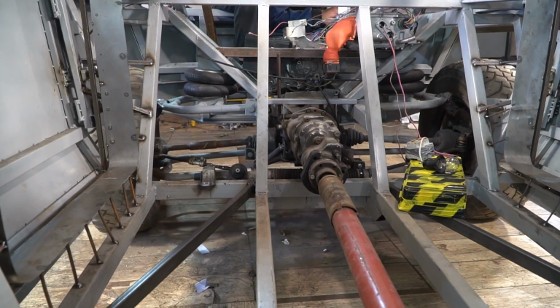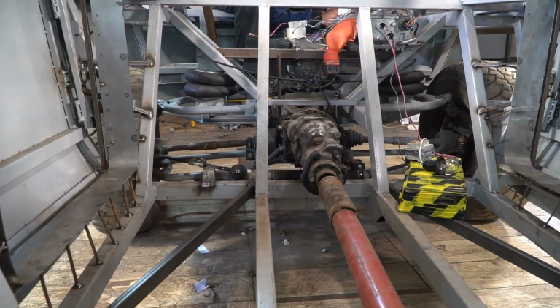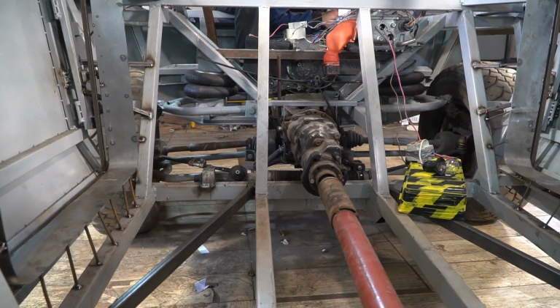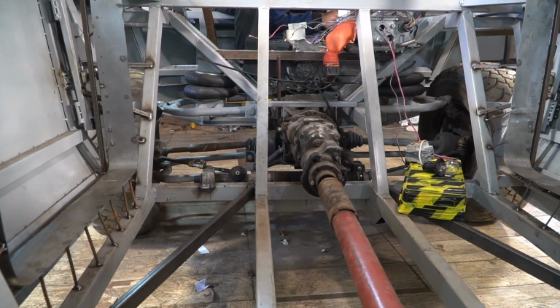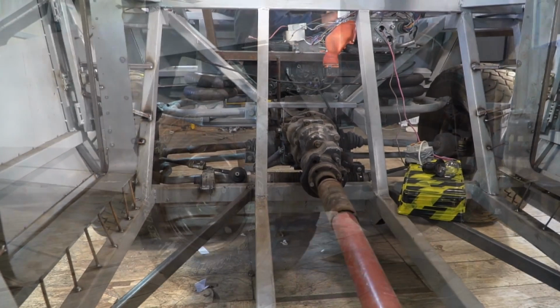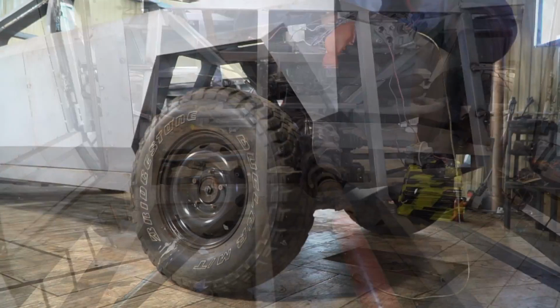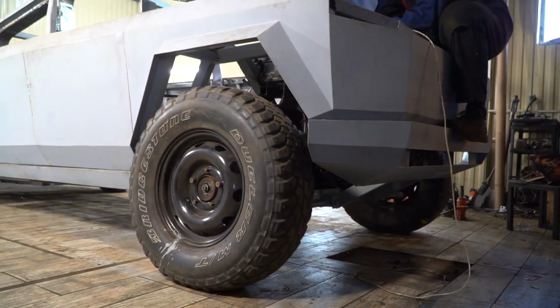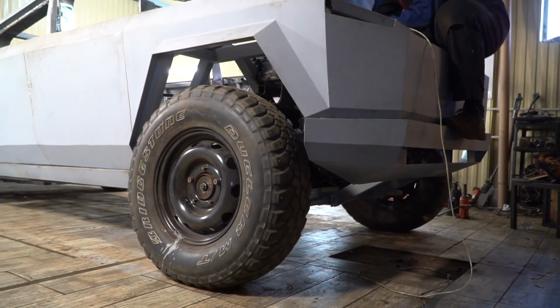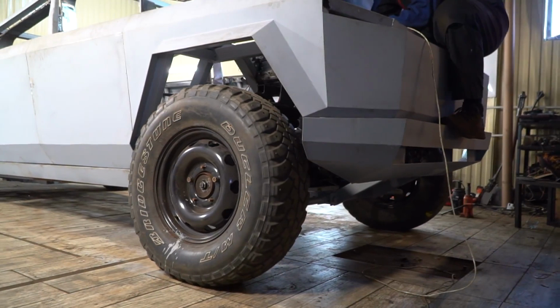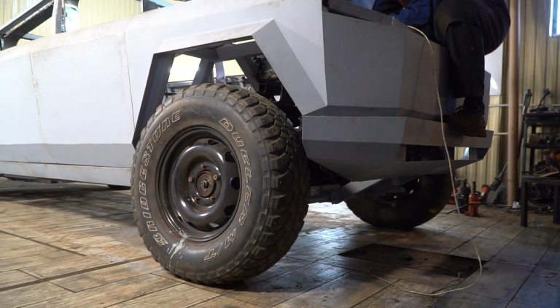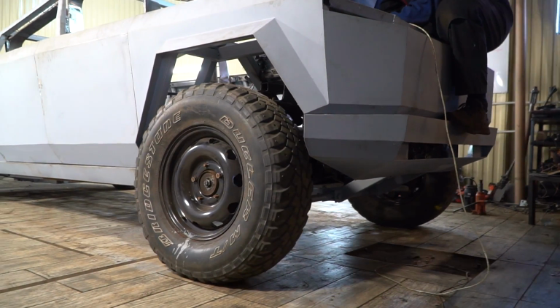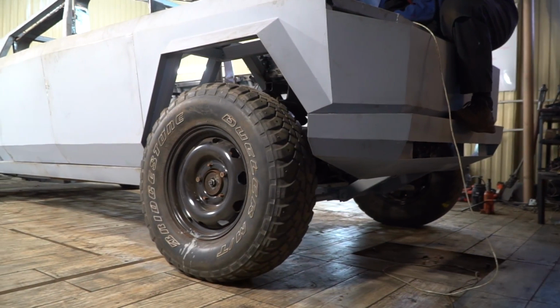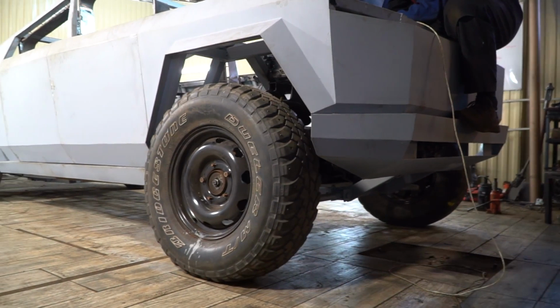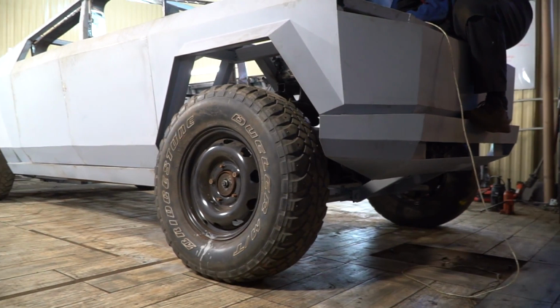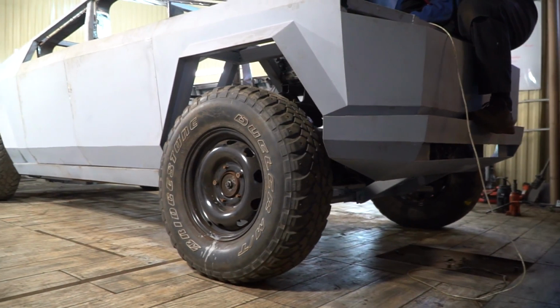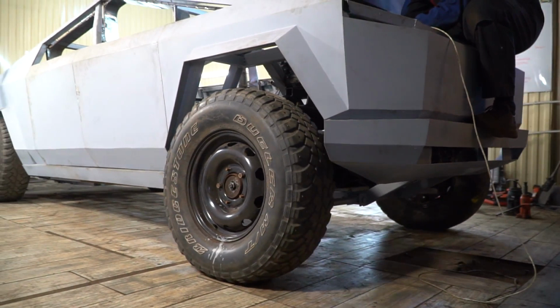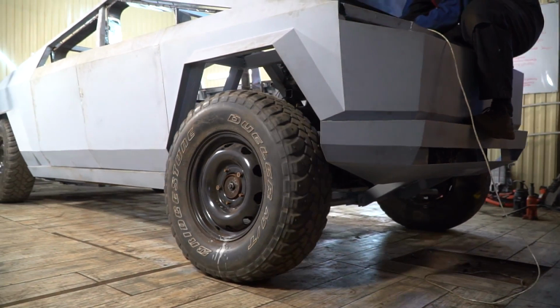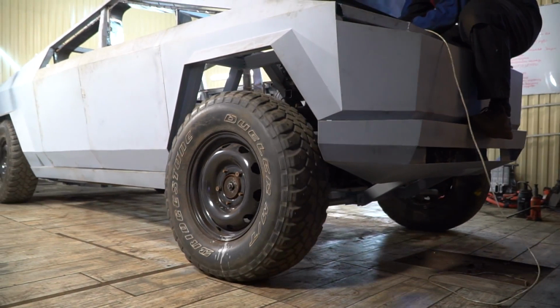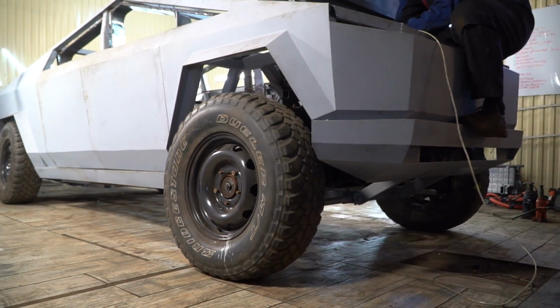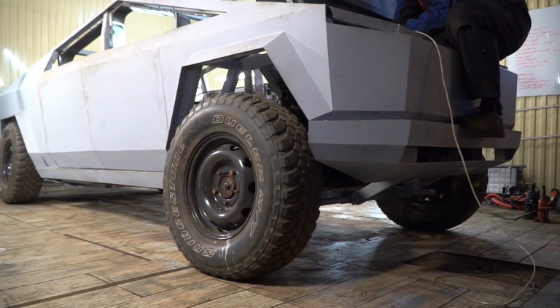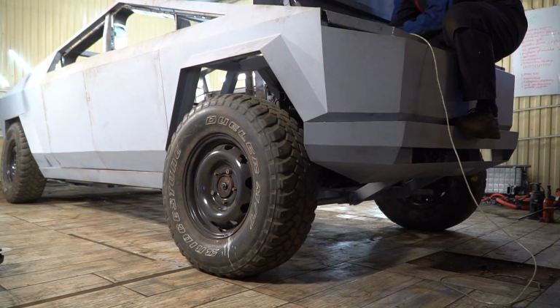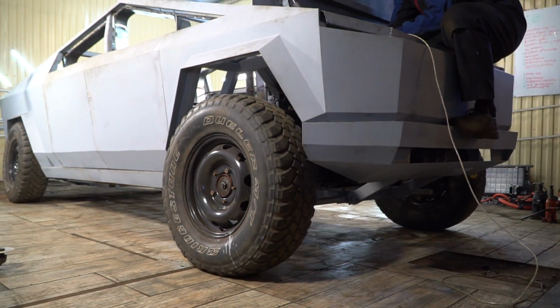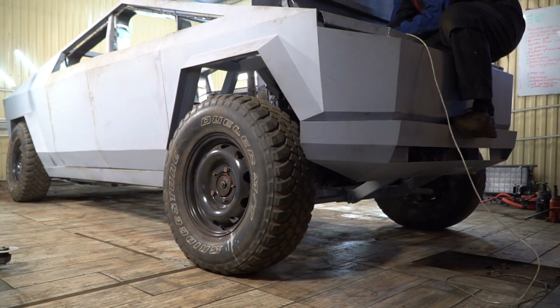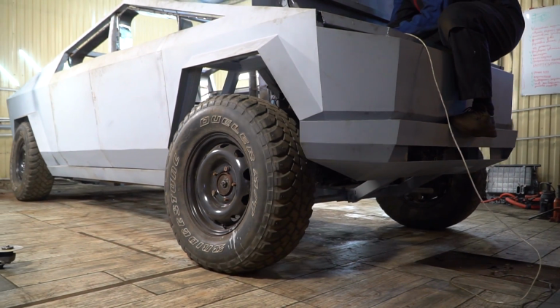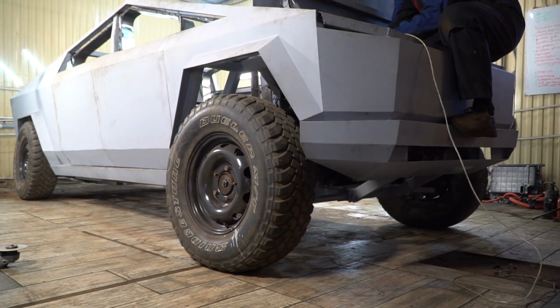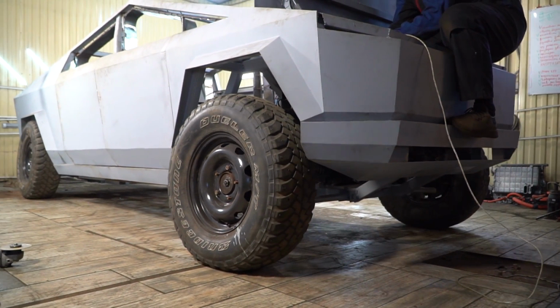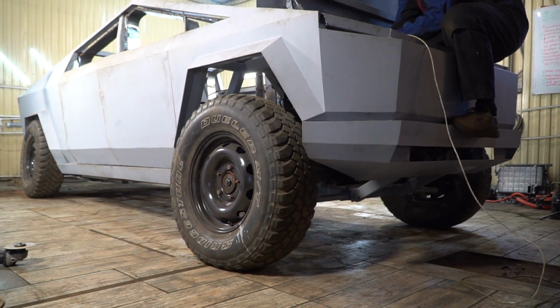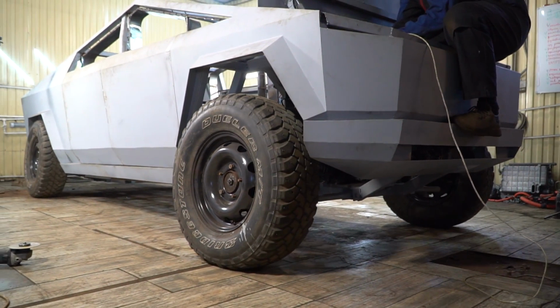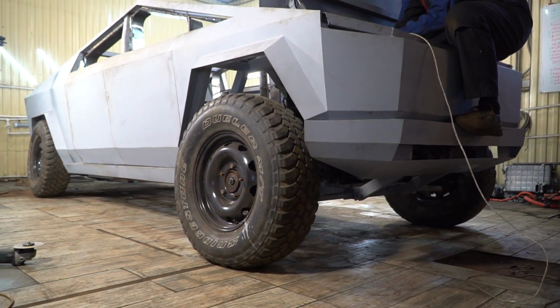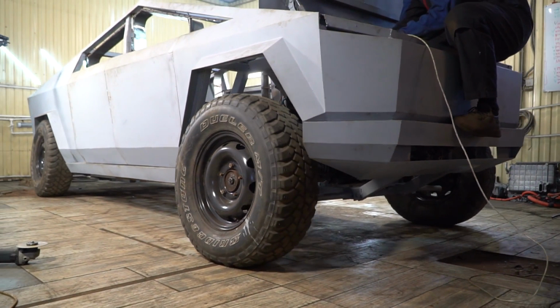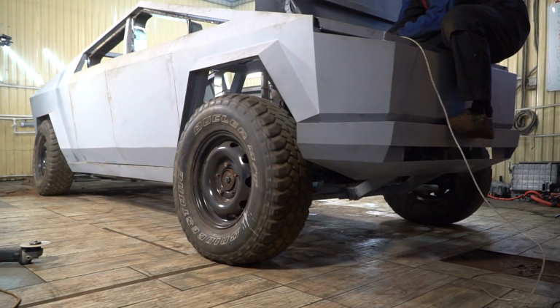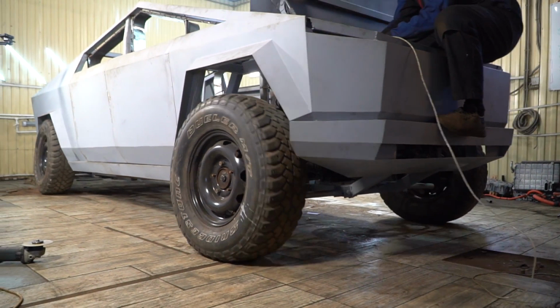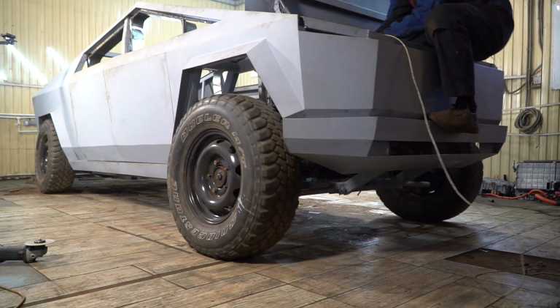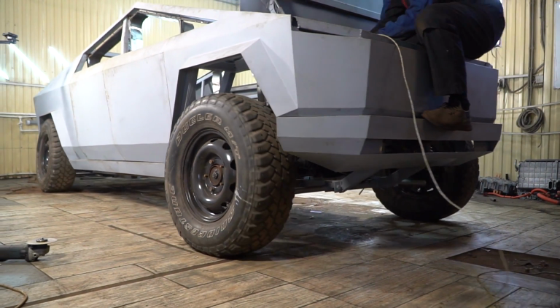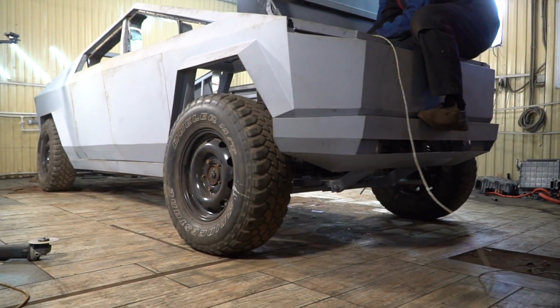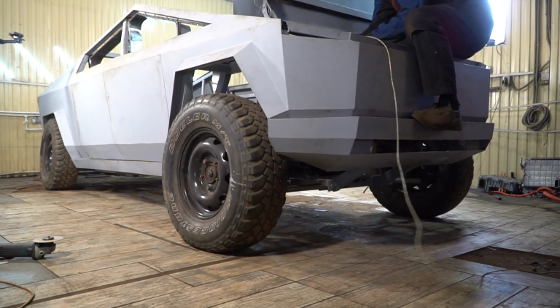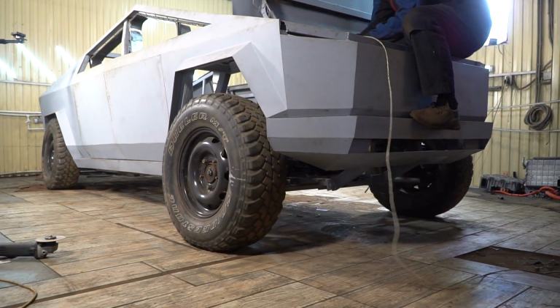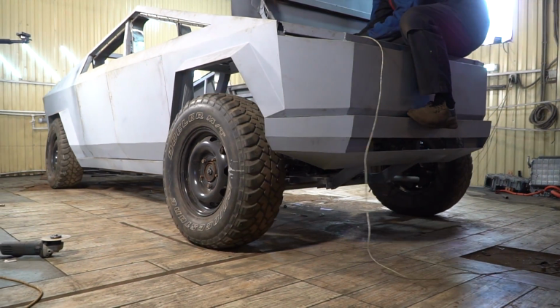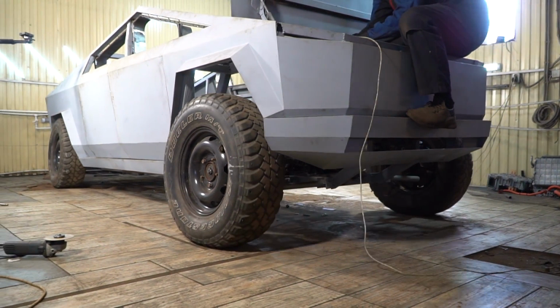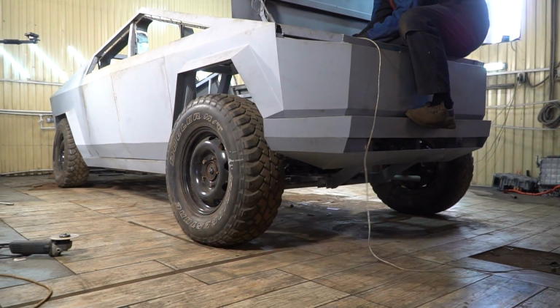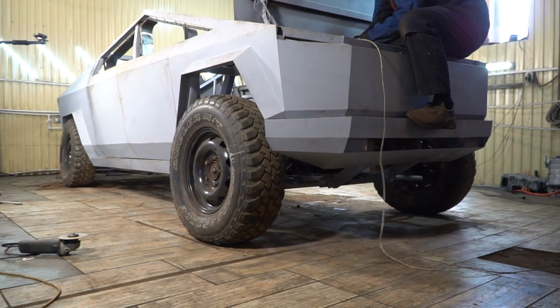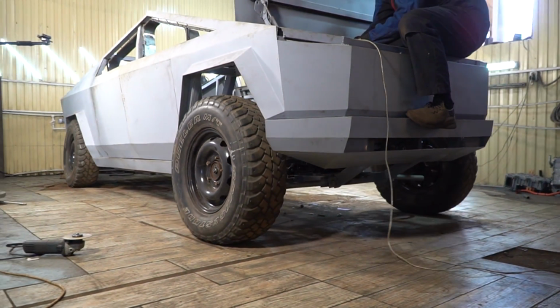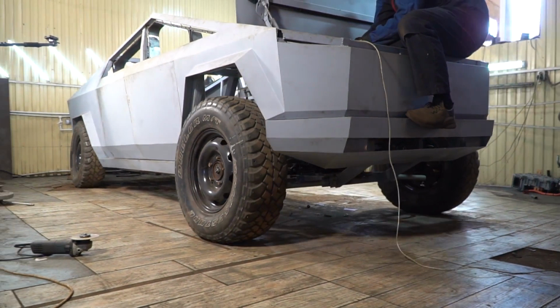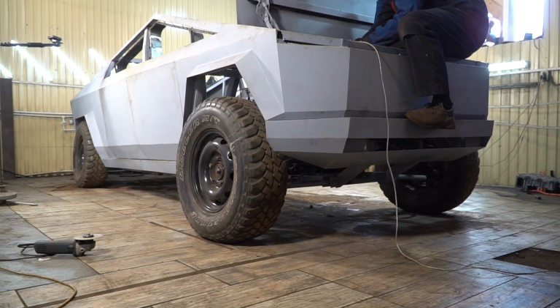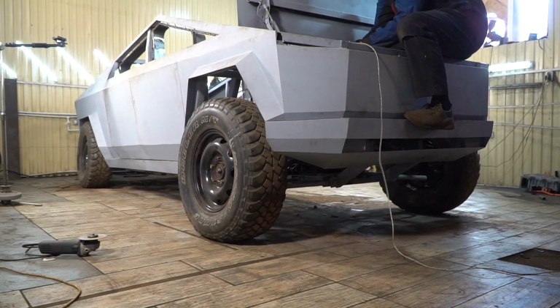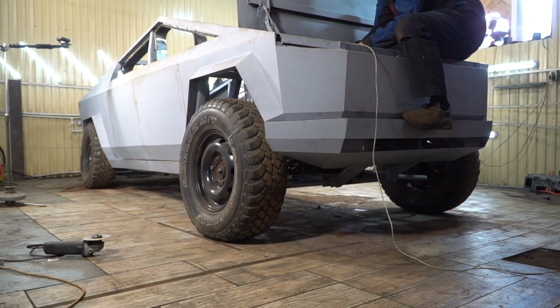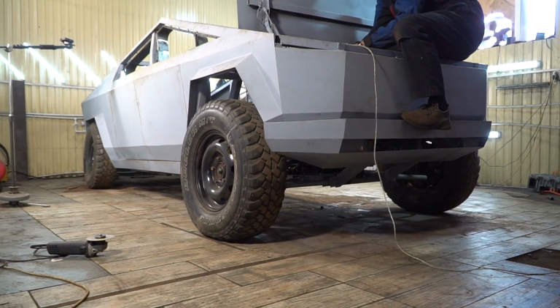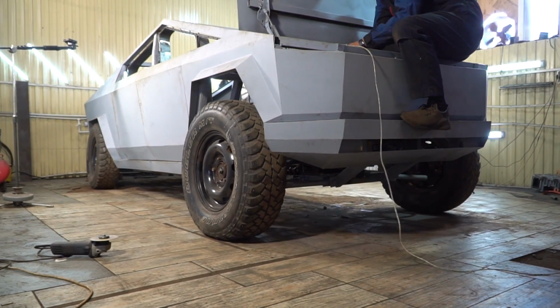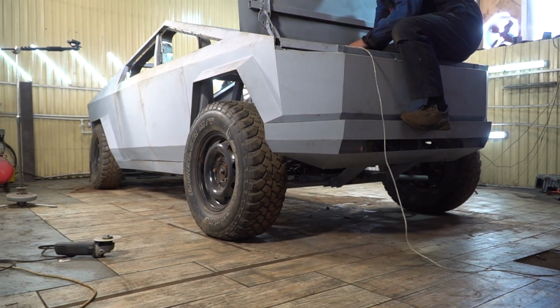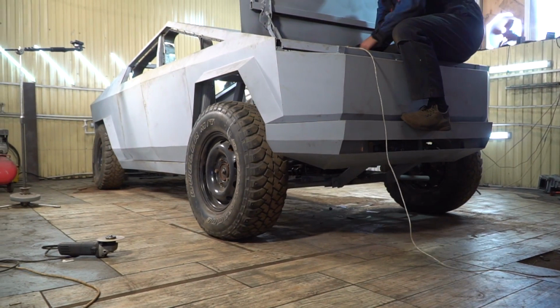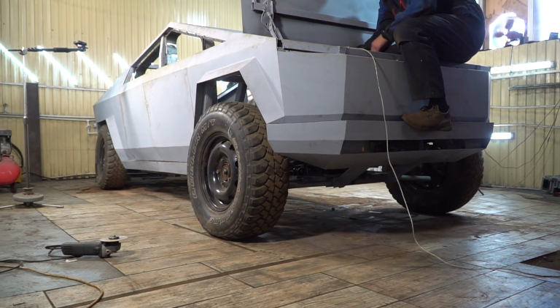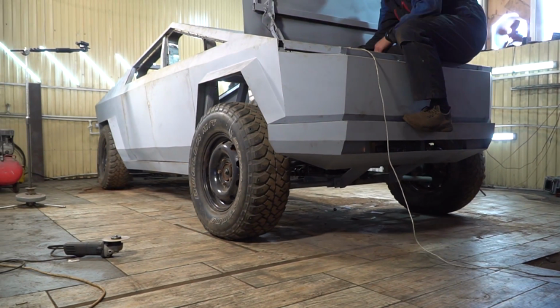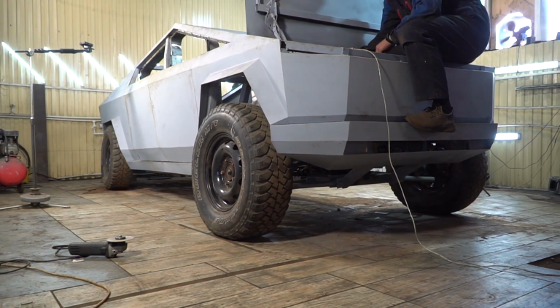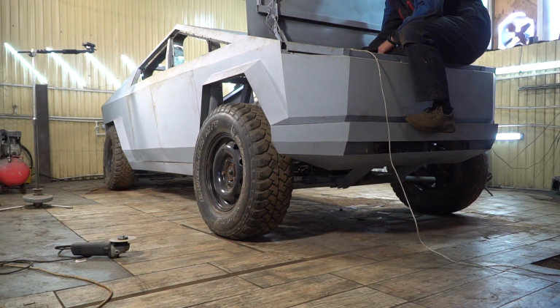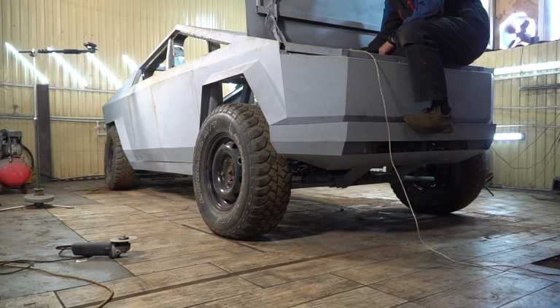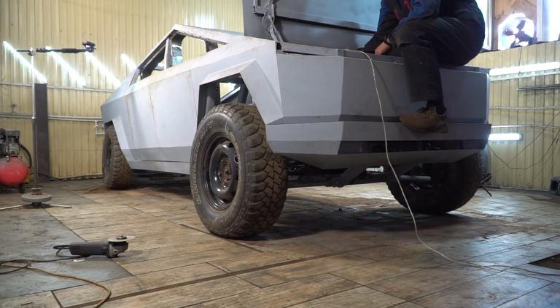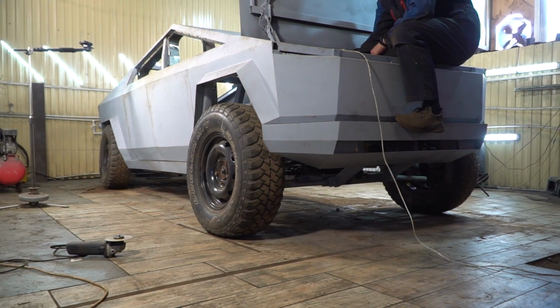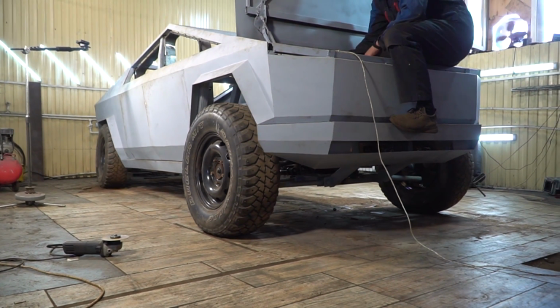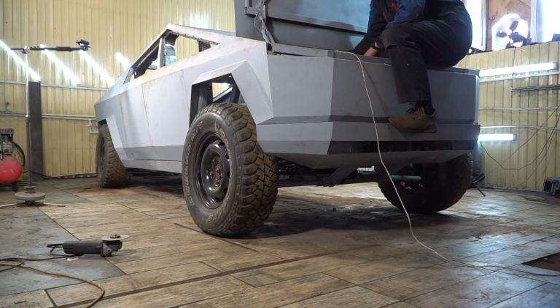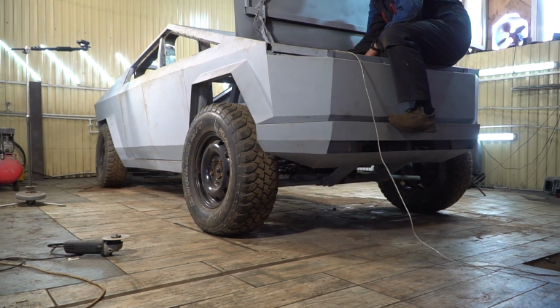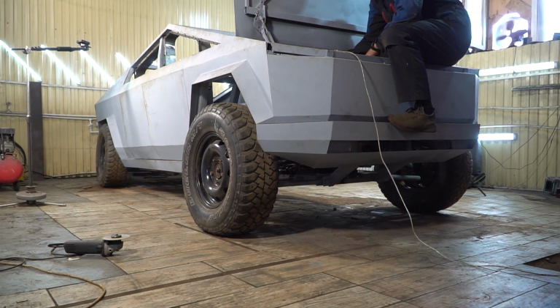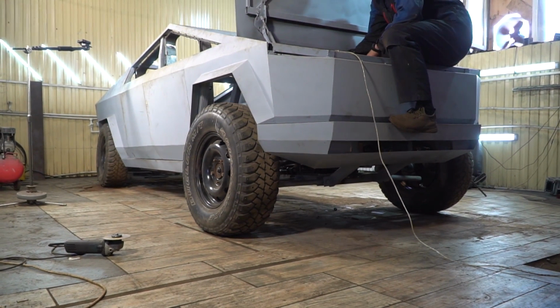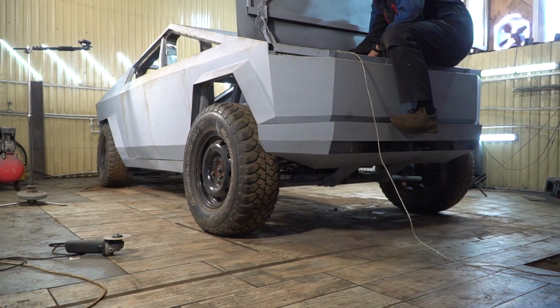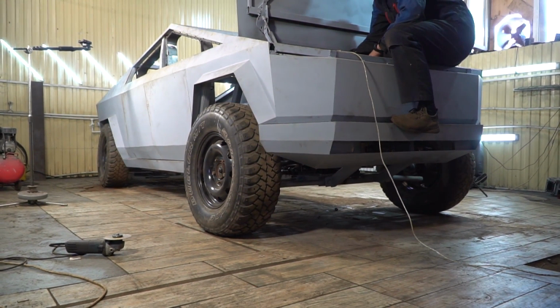It seems like the teeth of a gear wheel are broken and need to be changed. Aside from that, everything works and calmly pulls the whole Cybertruck.